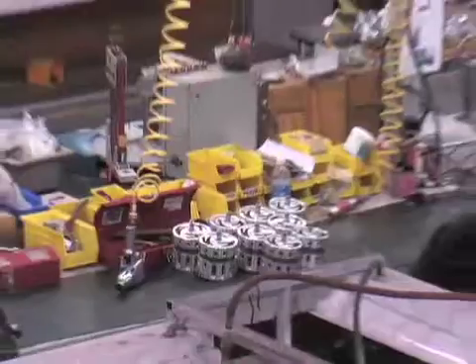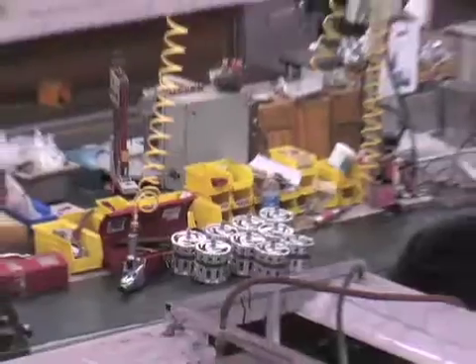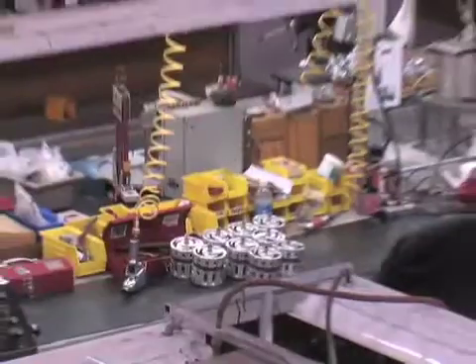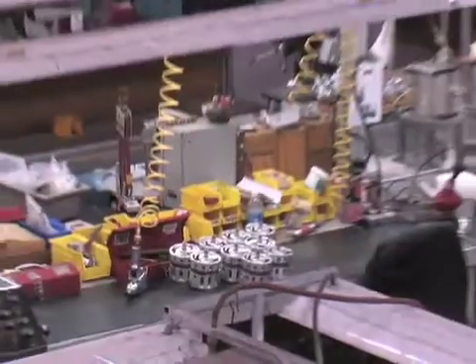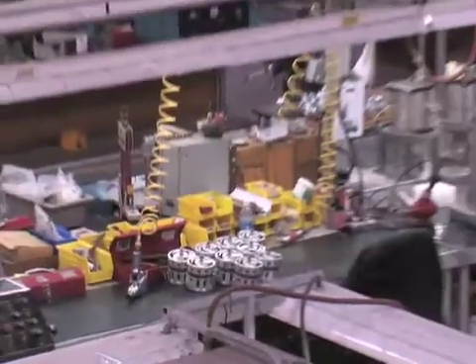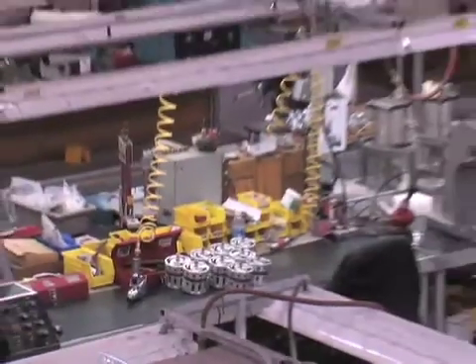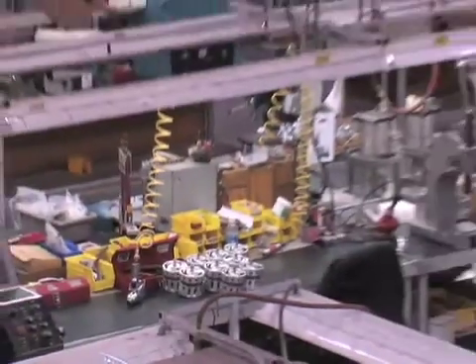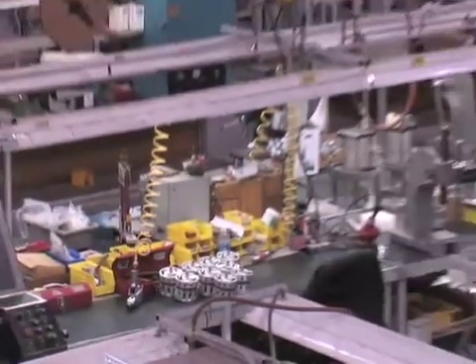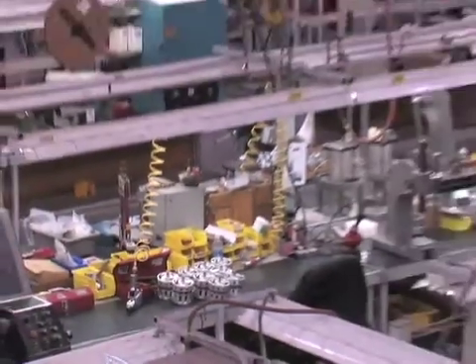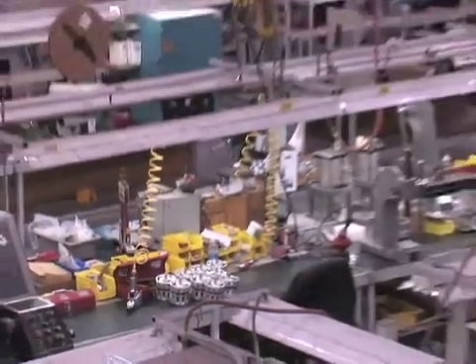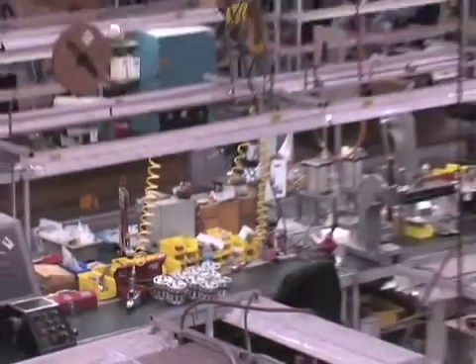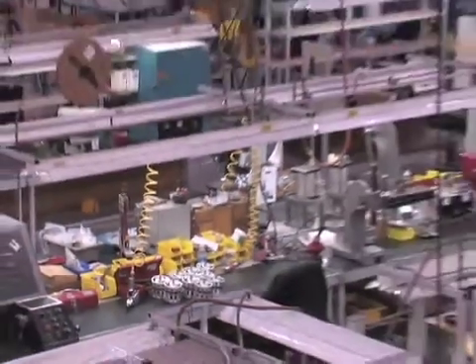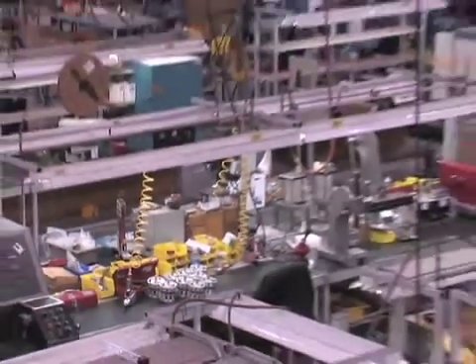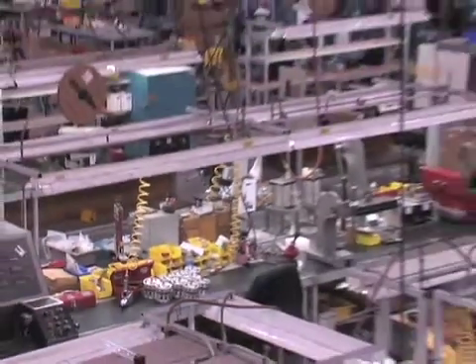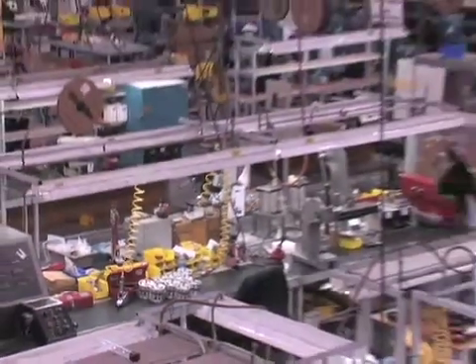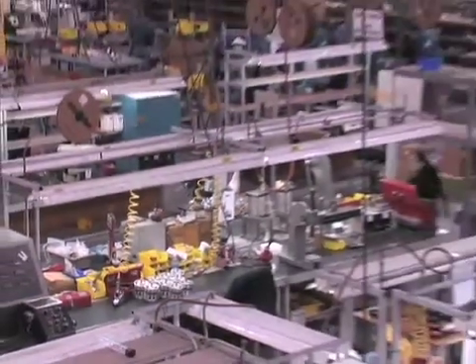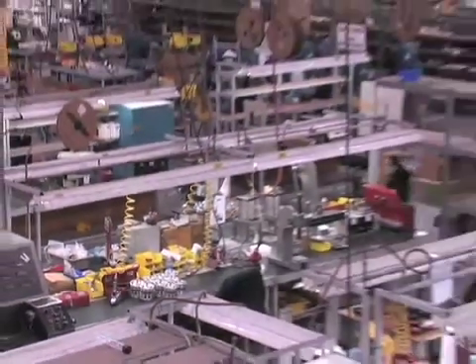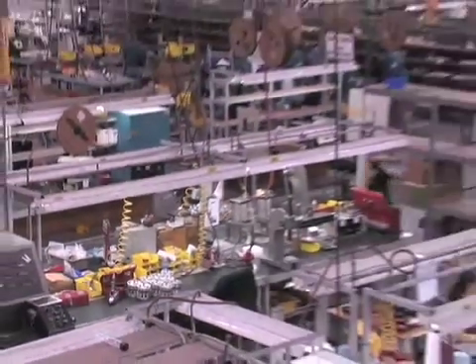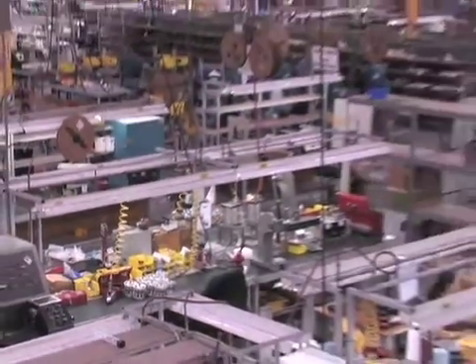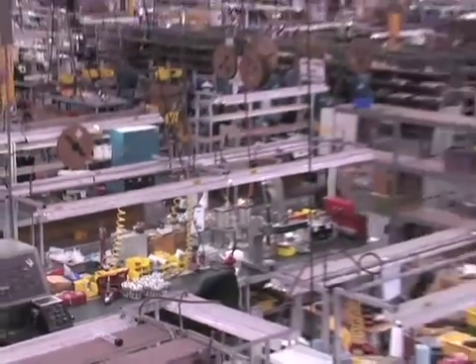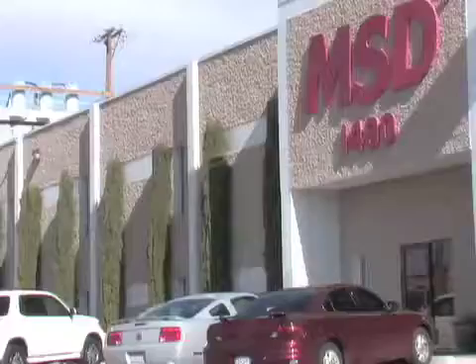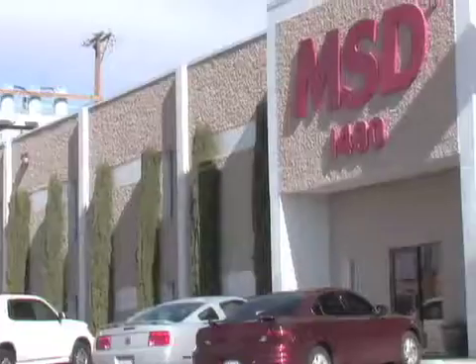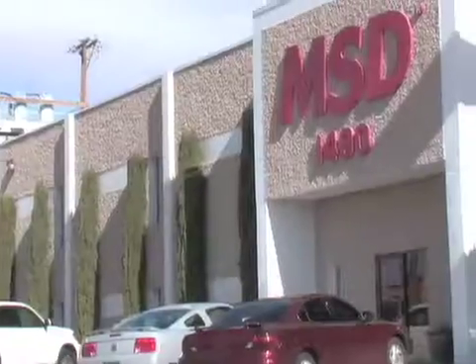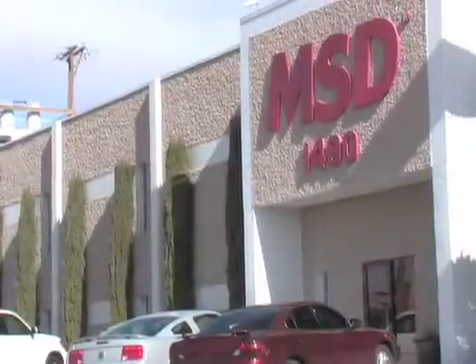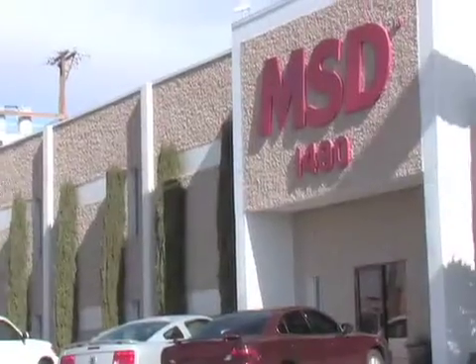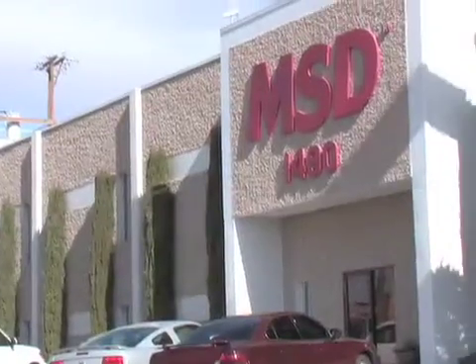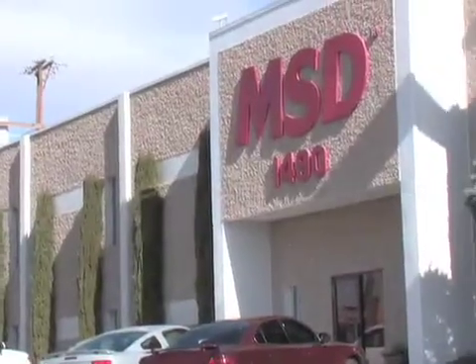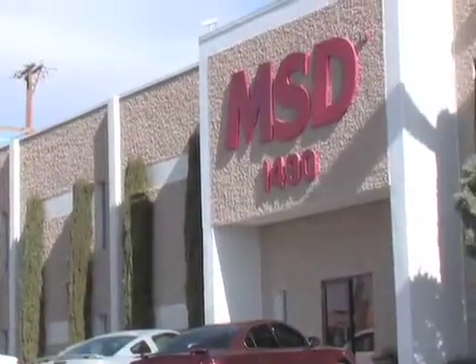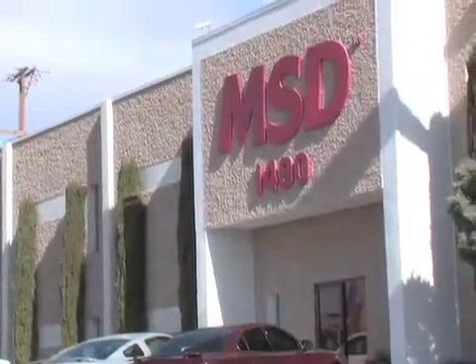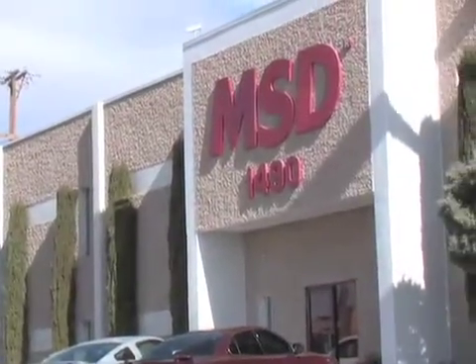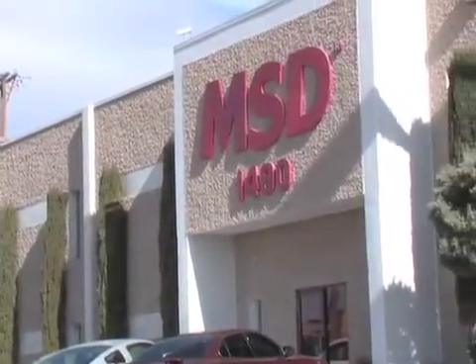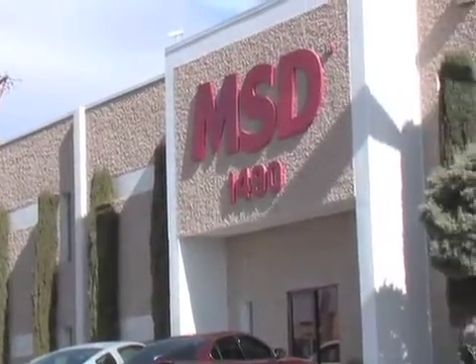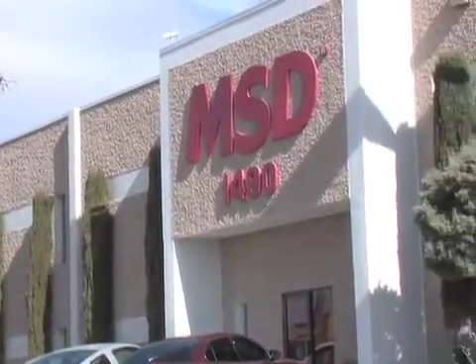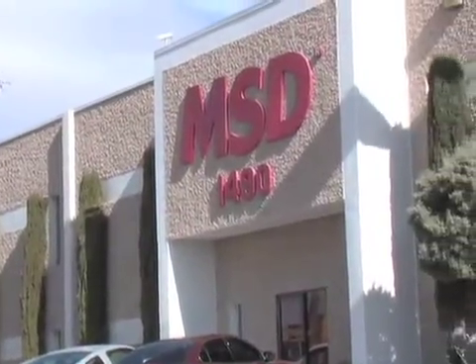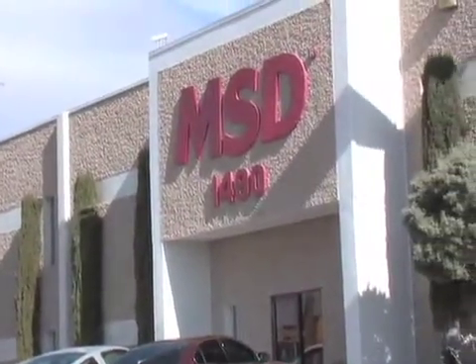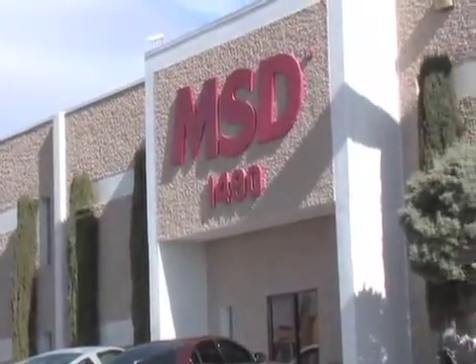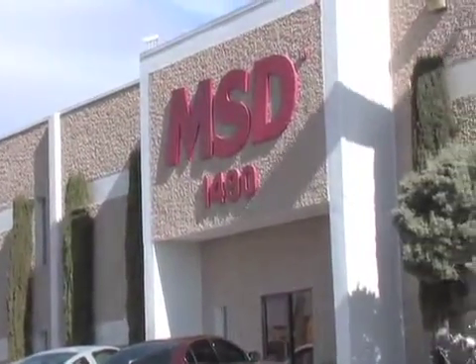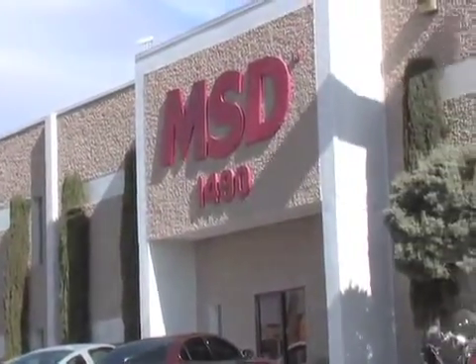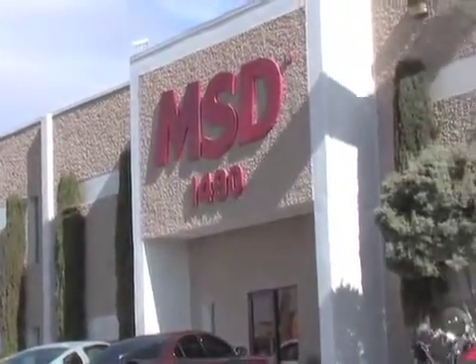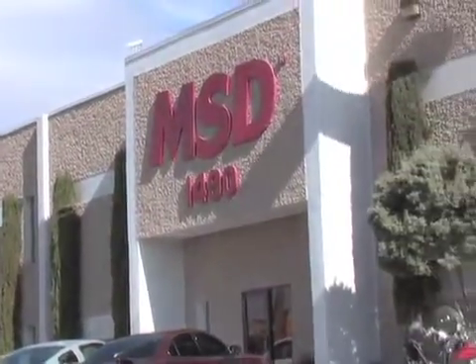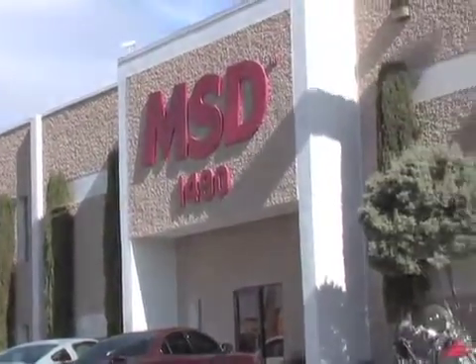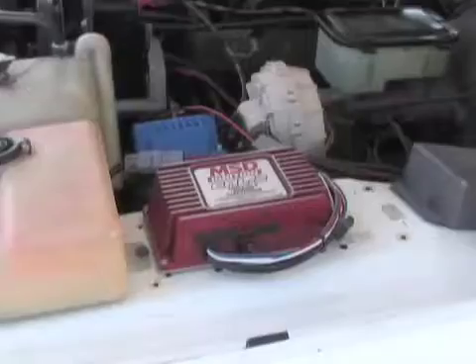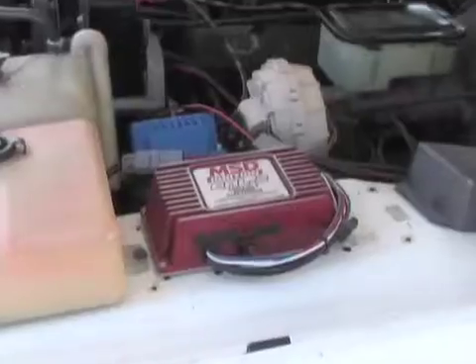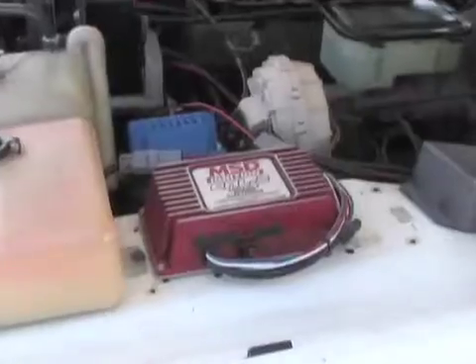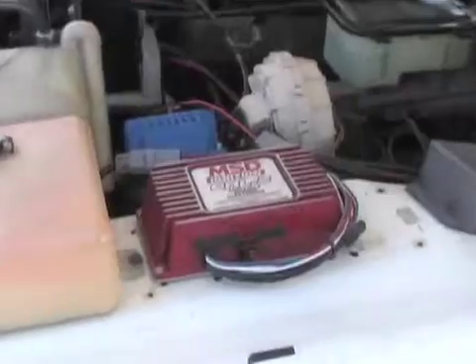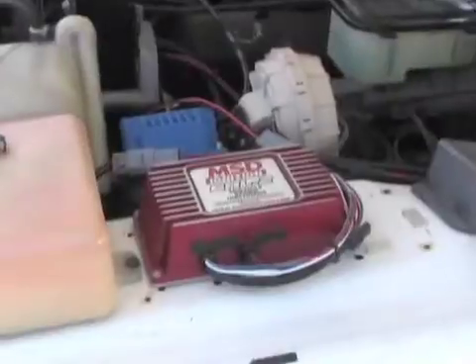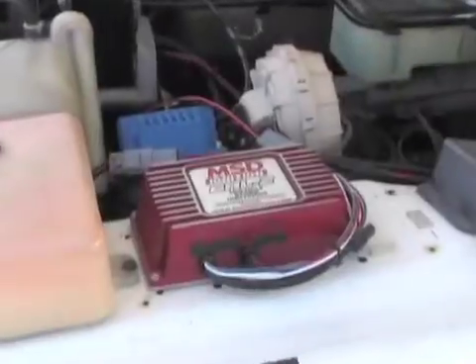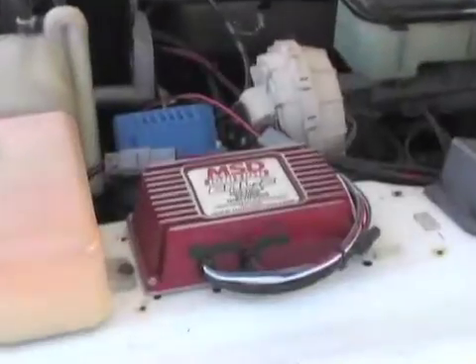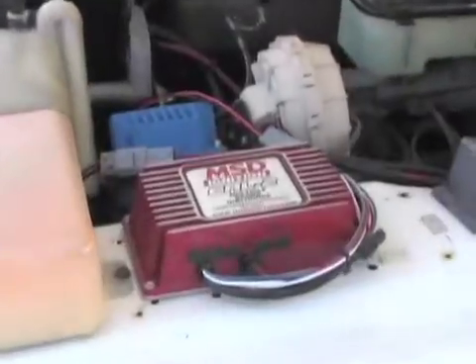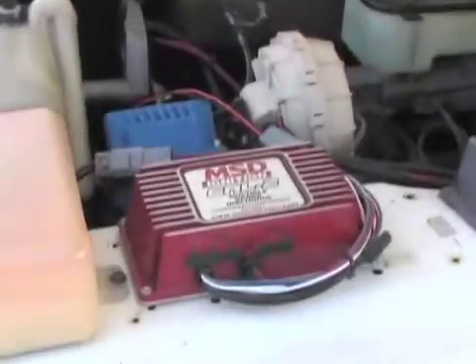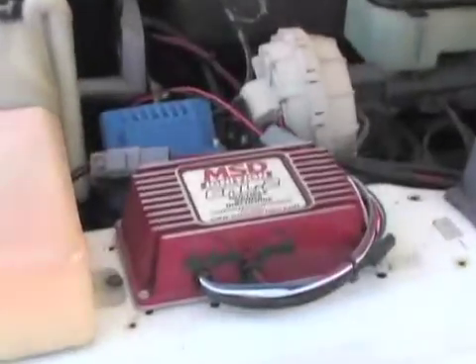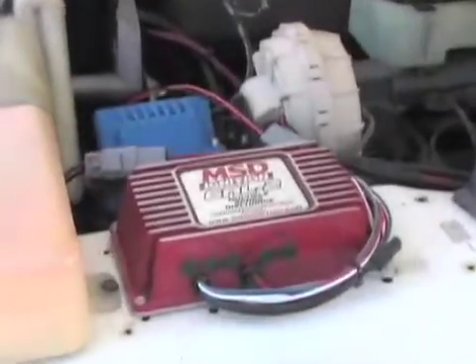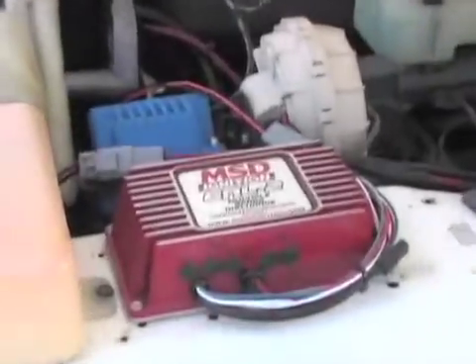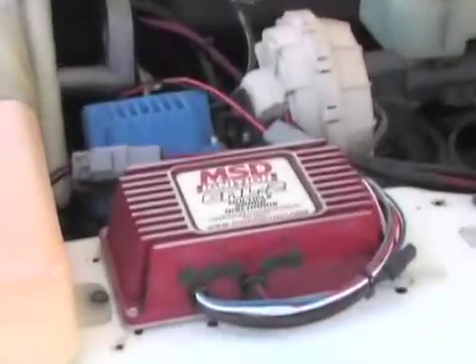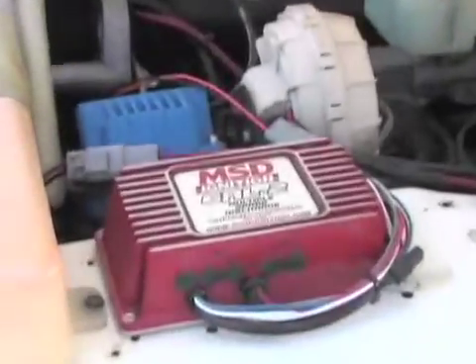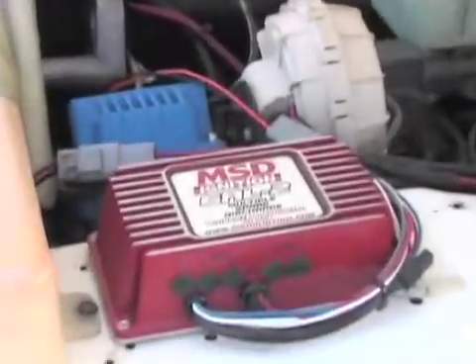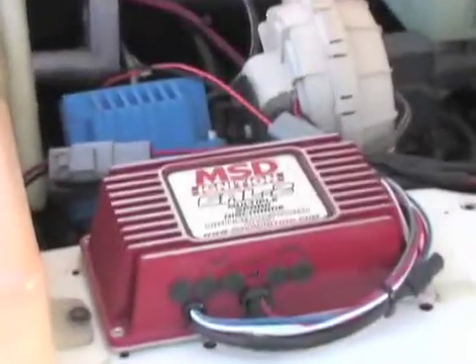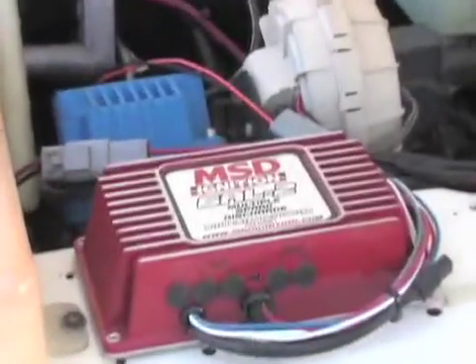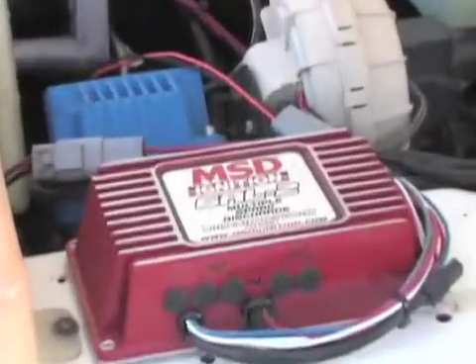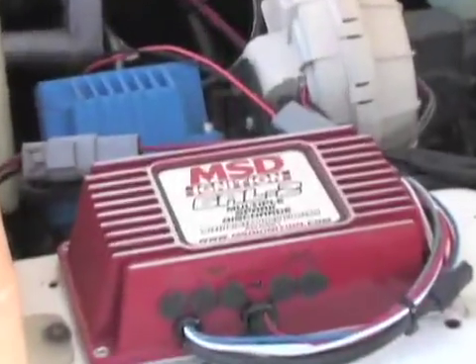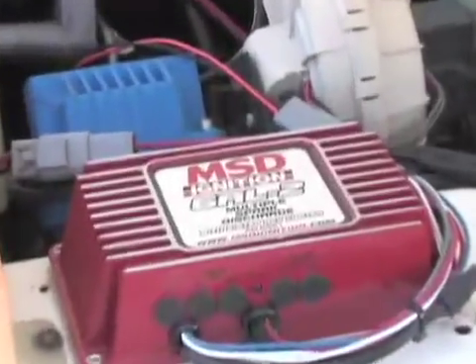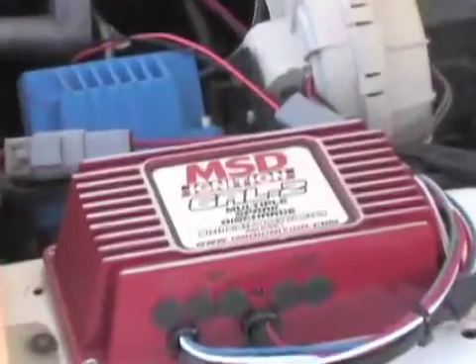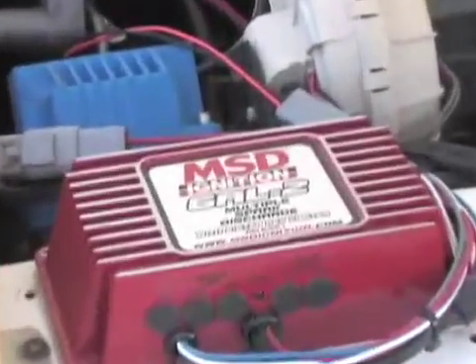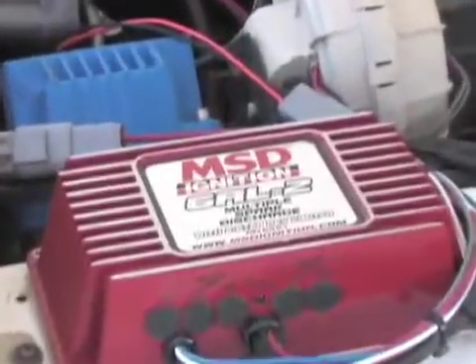That wraps up our tour of MSD Ignition, so now you know what goes into developing that famous red ignition box under your hood.